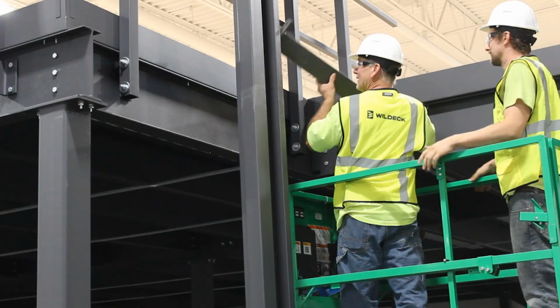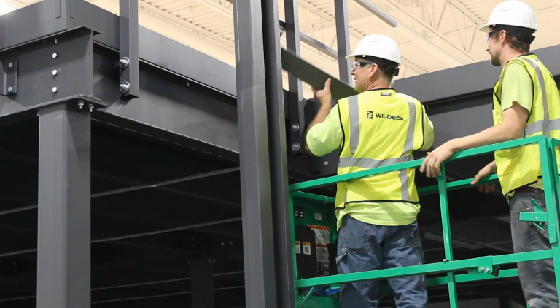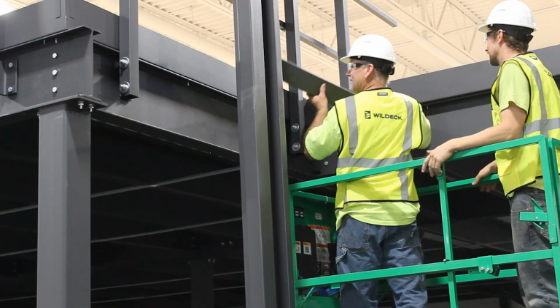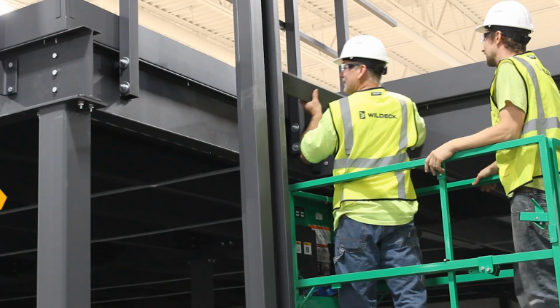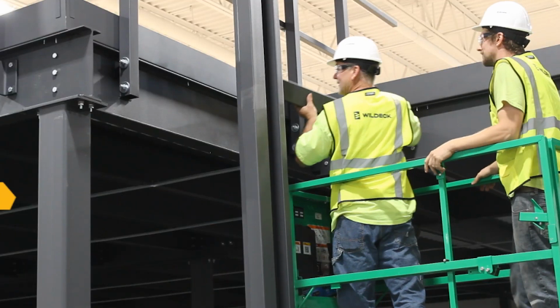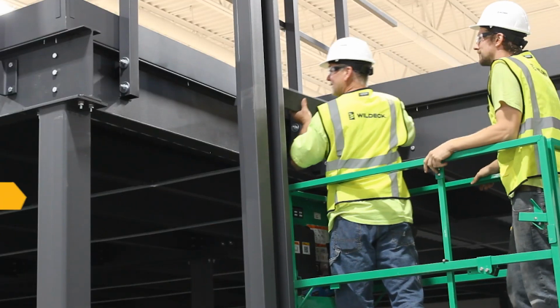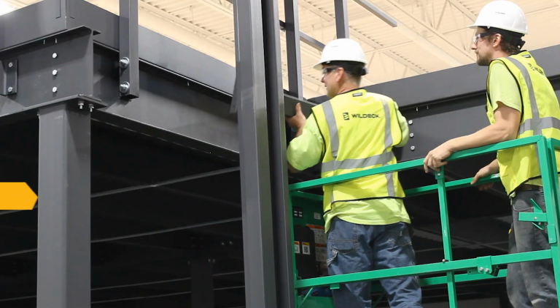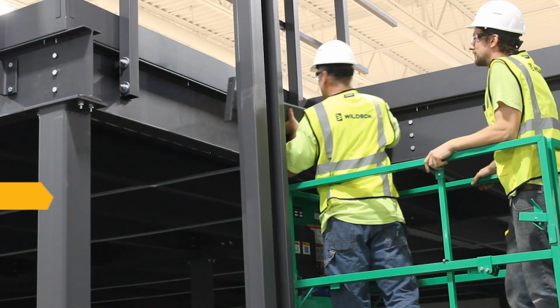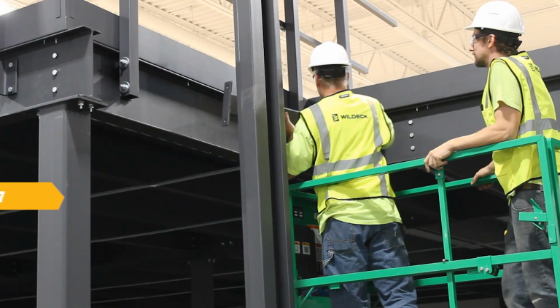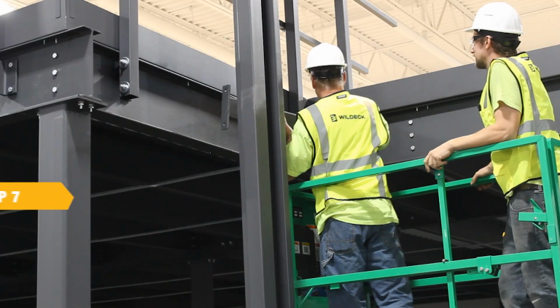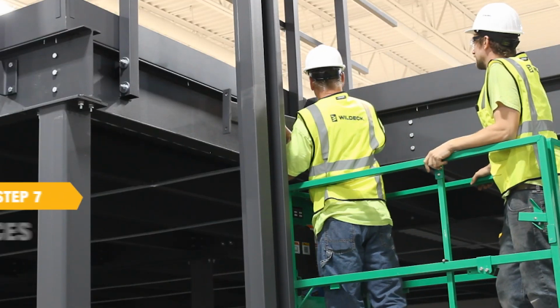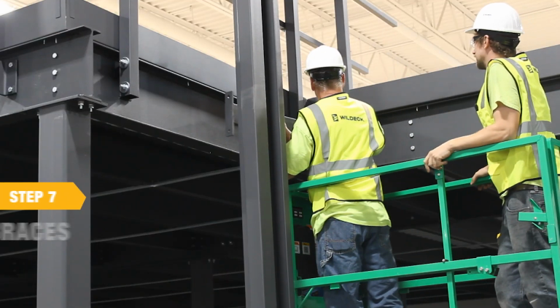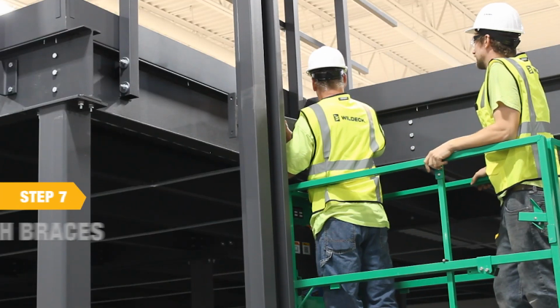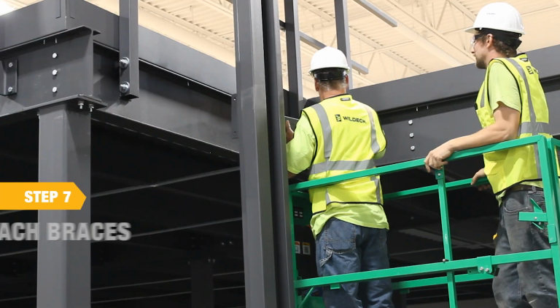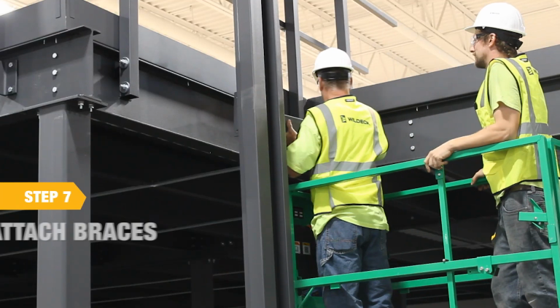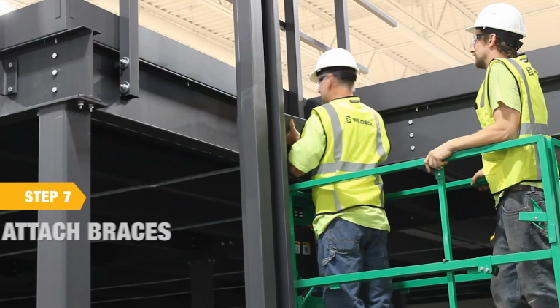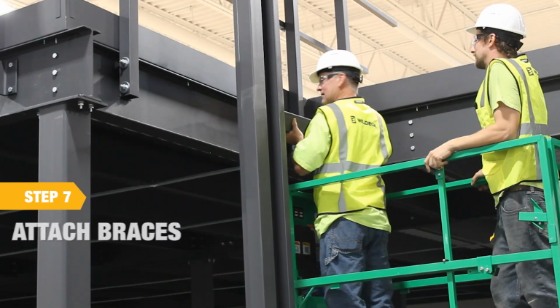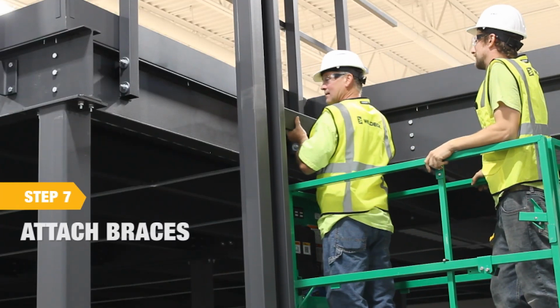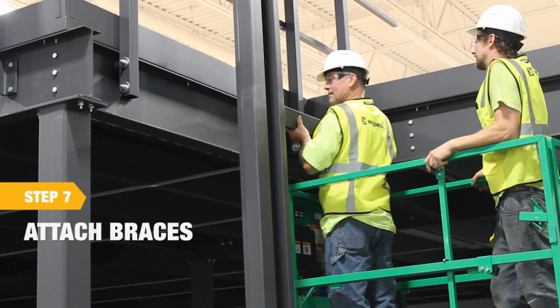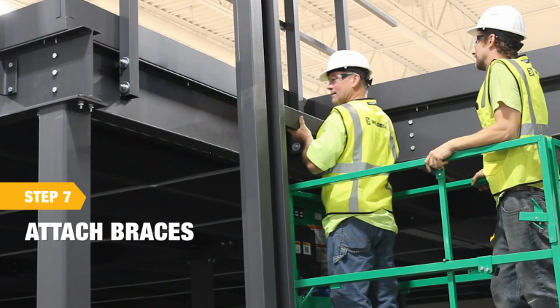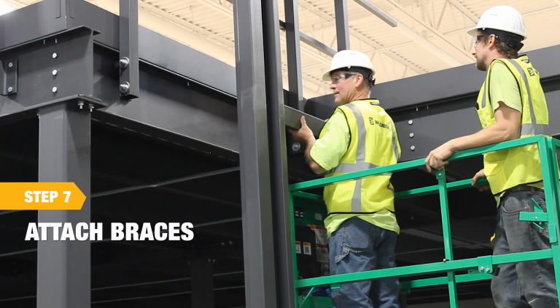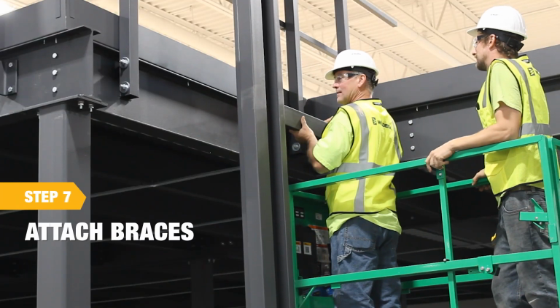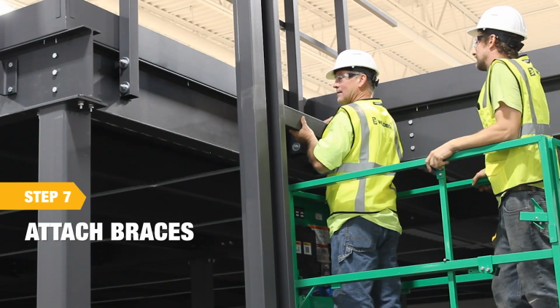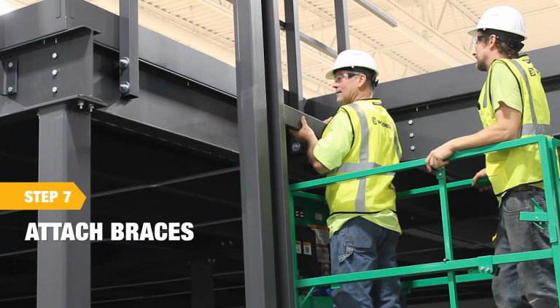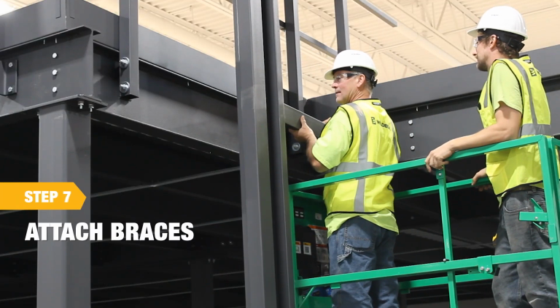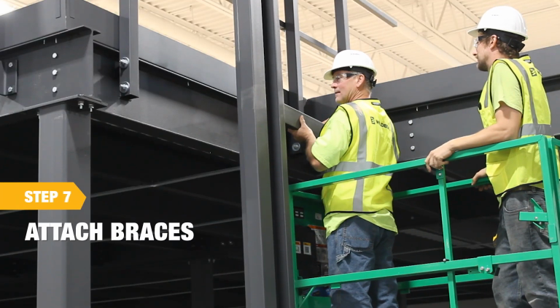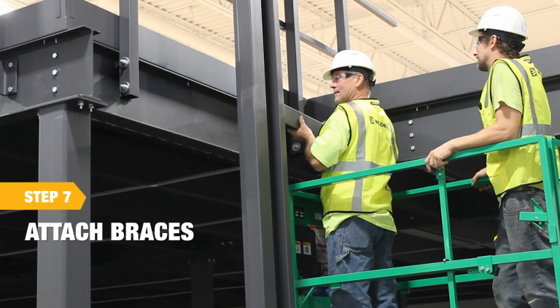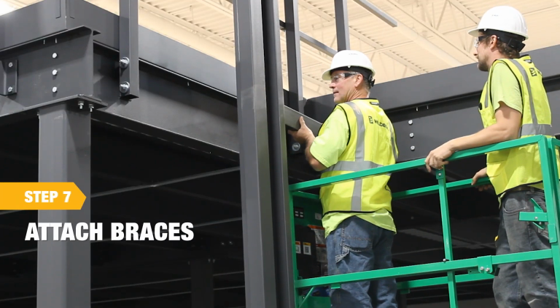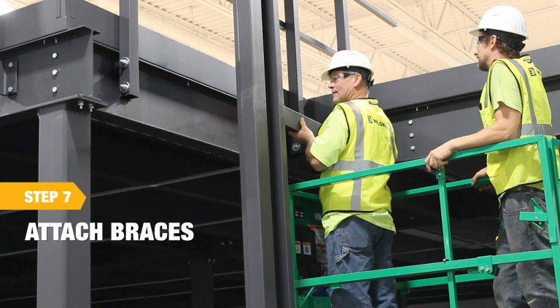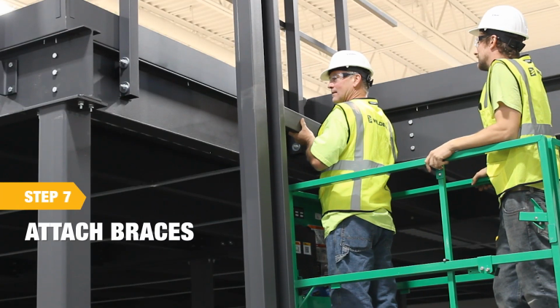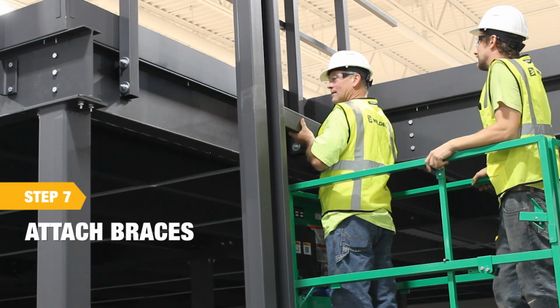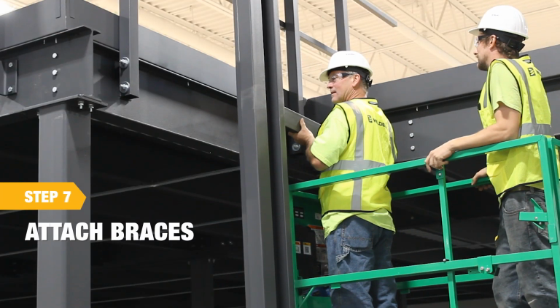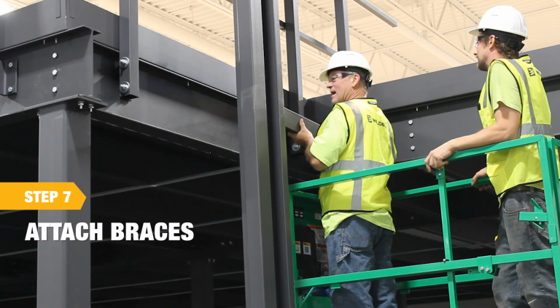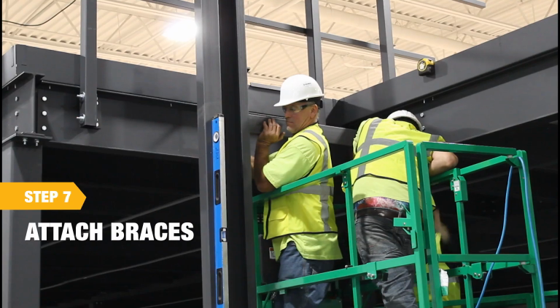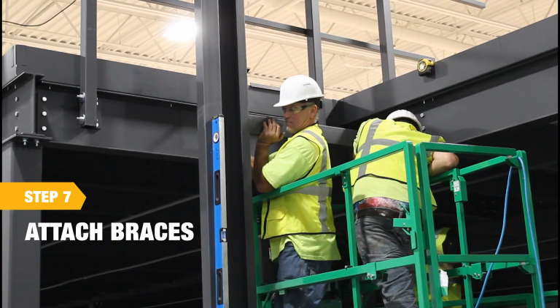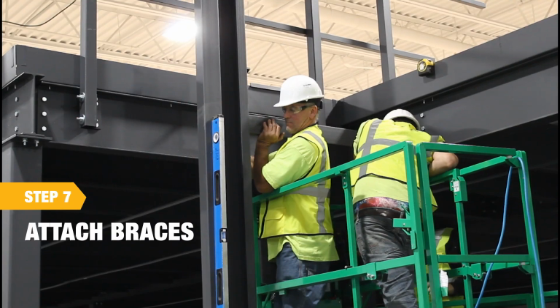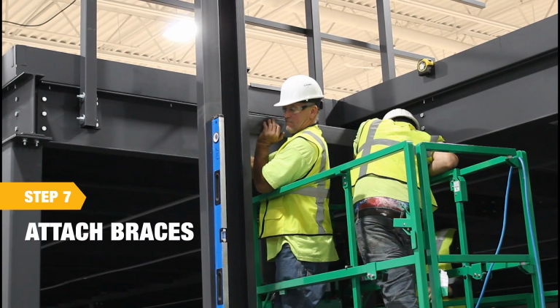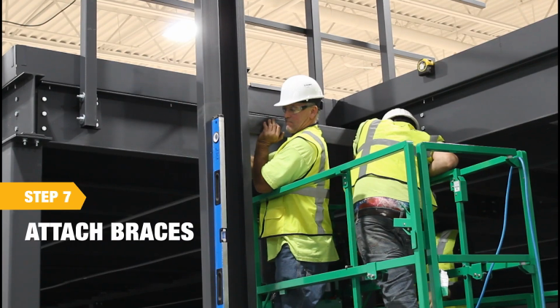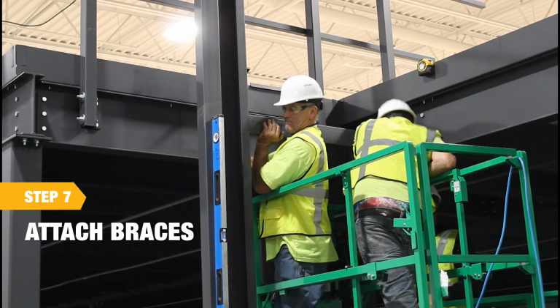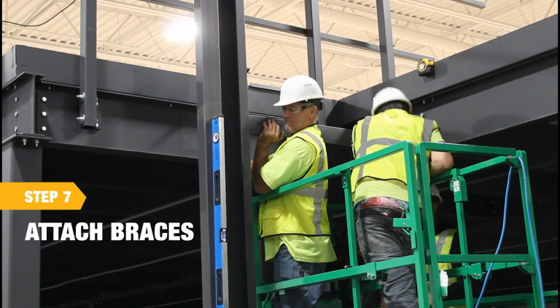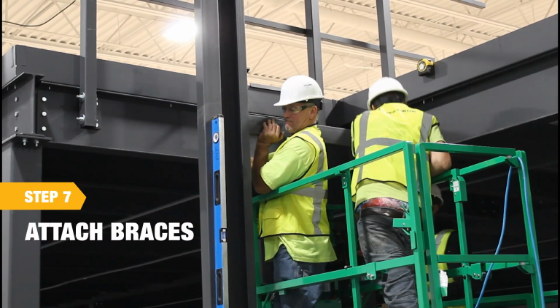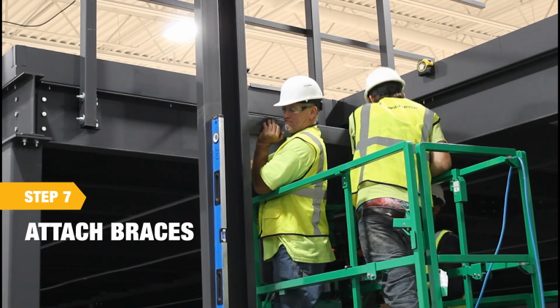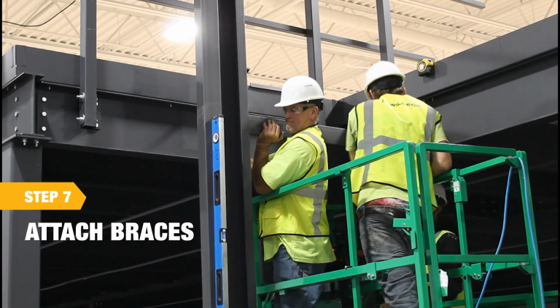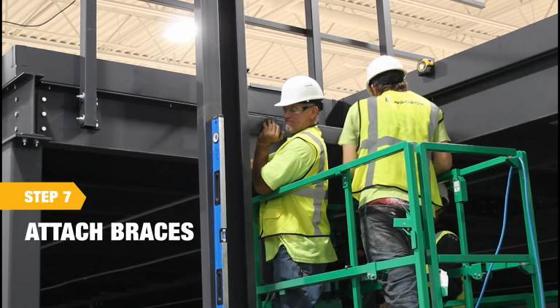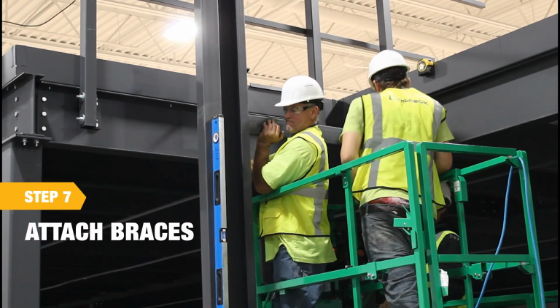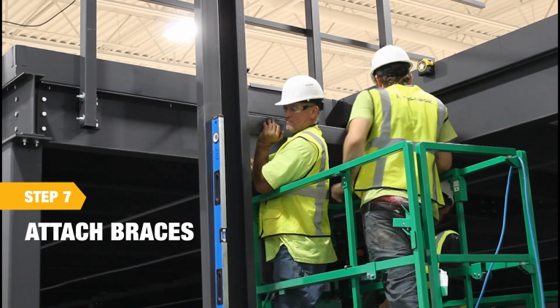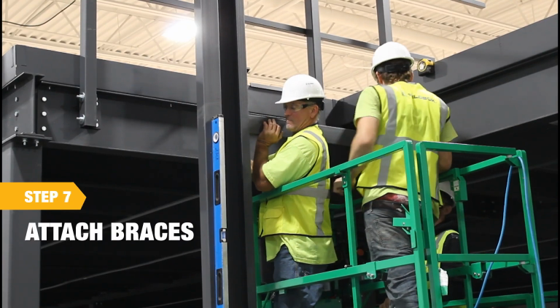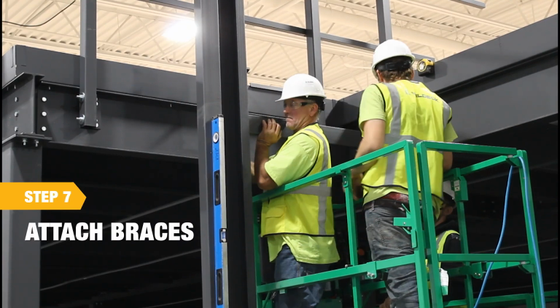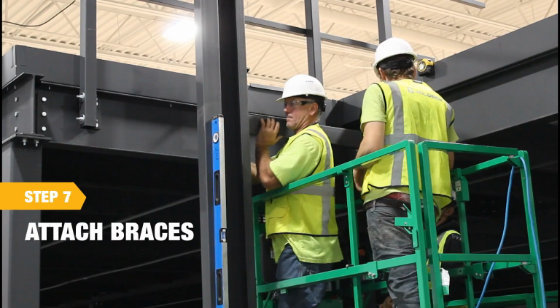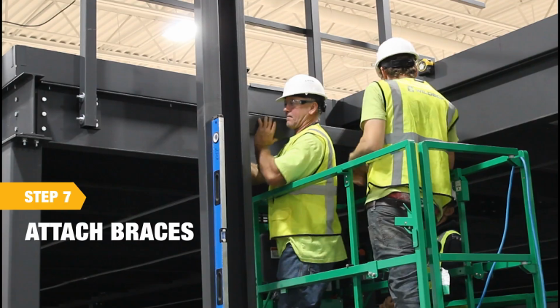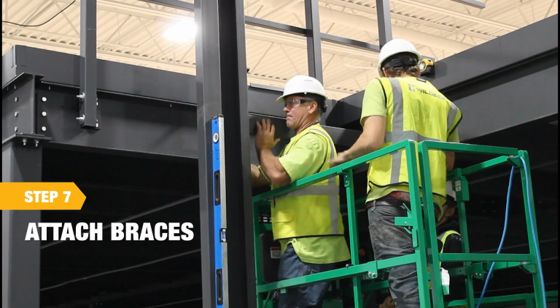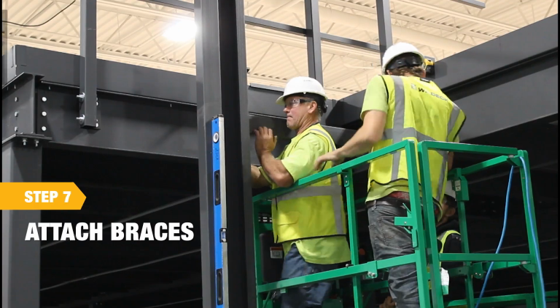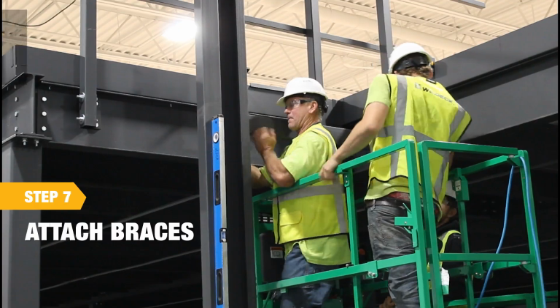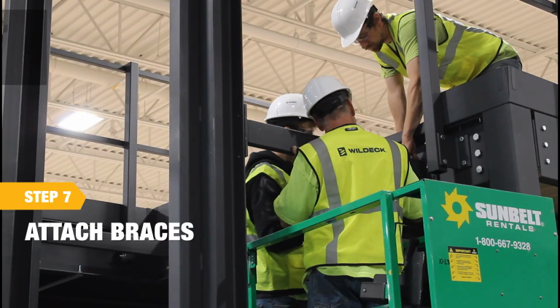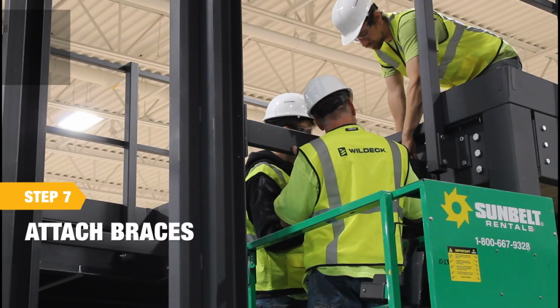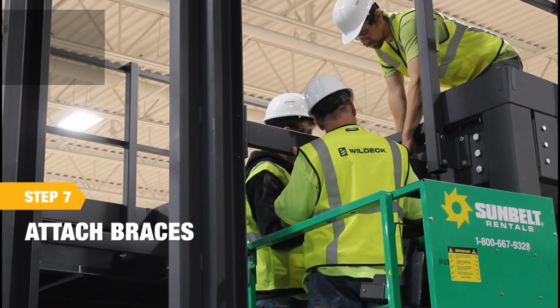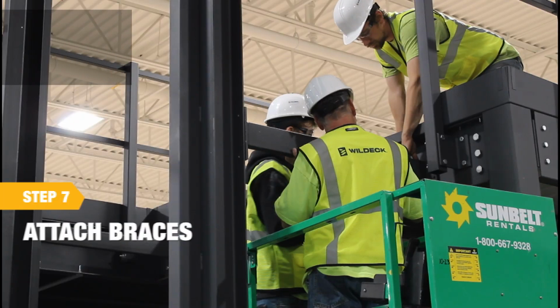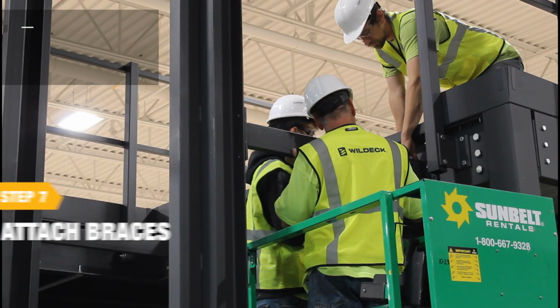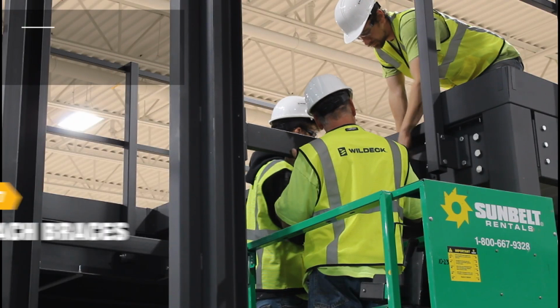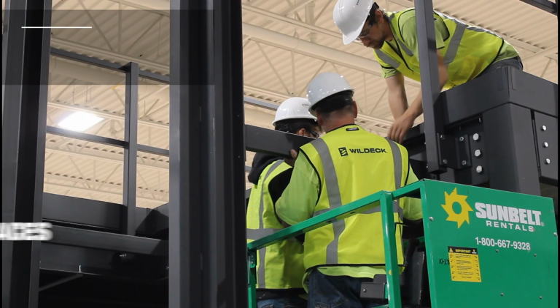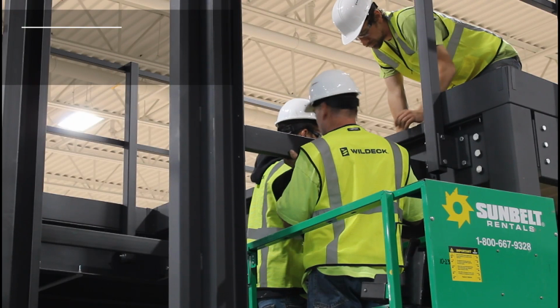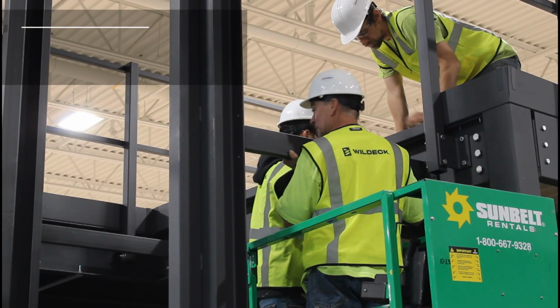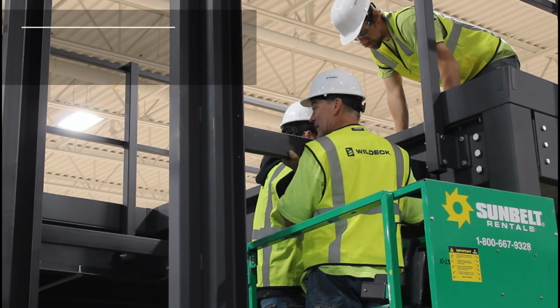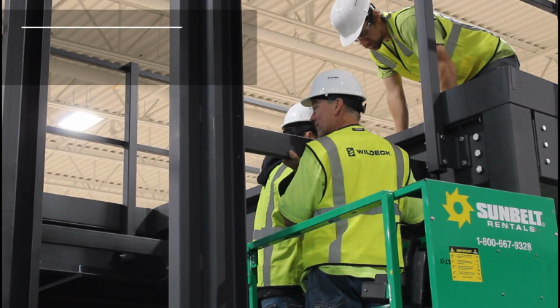Loosely attach bracing to the columns. Once columns are plumb and dimensions are confirmed, all hardware can be tightened and secured.